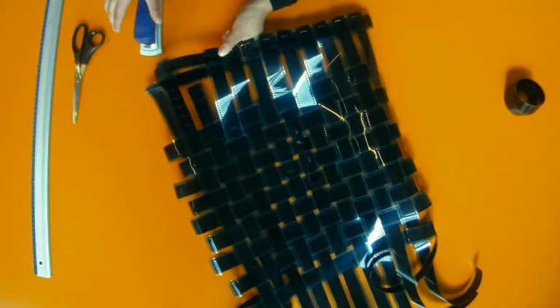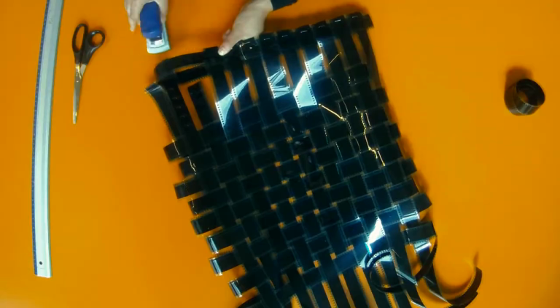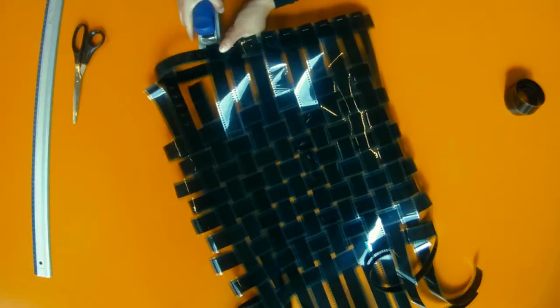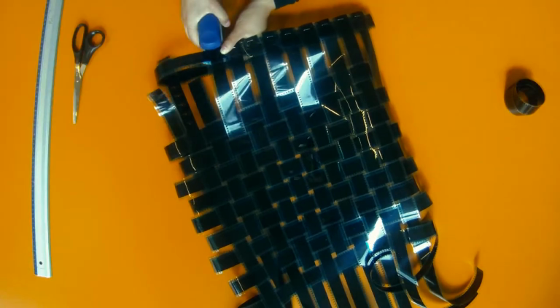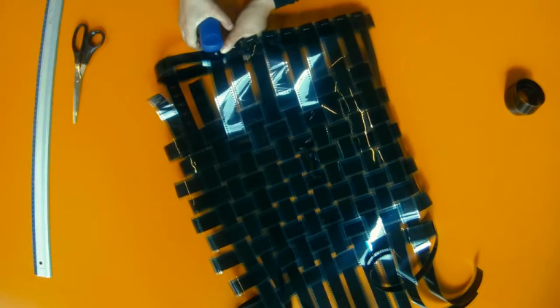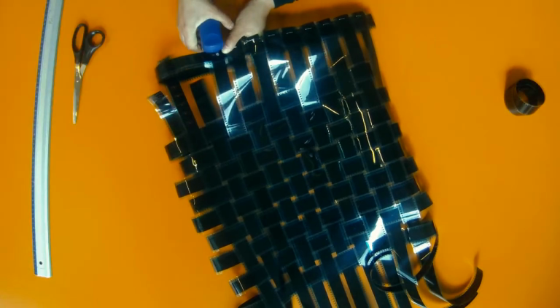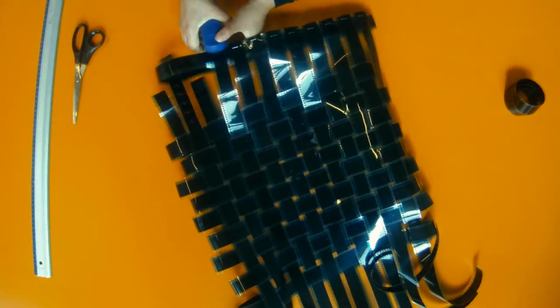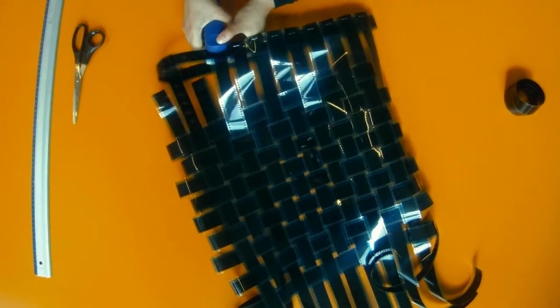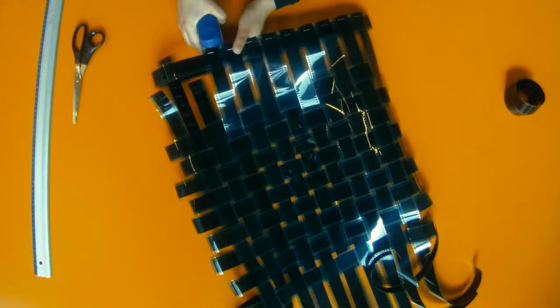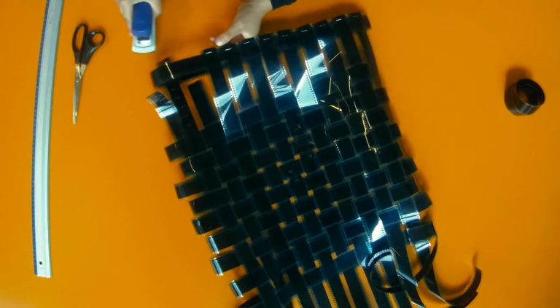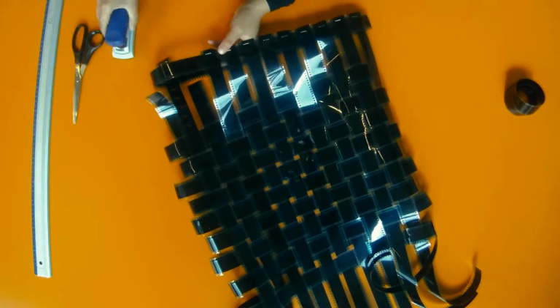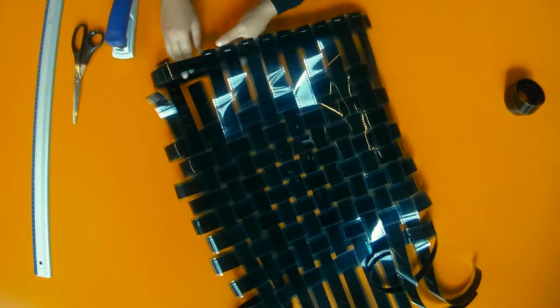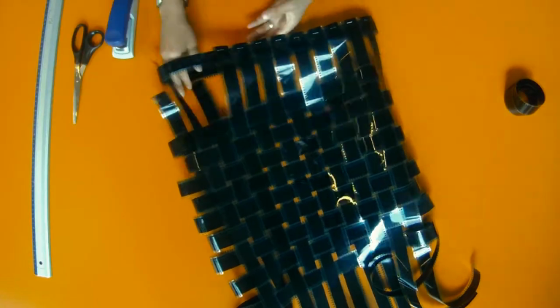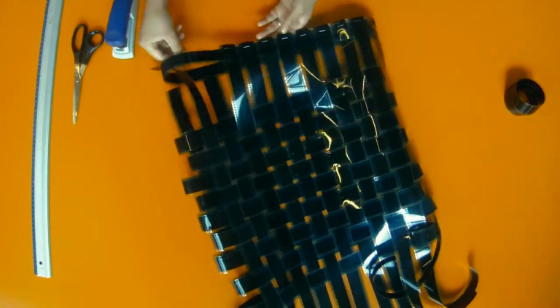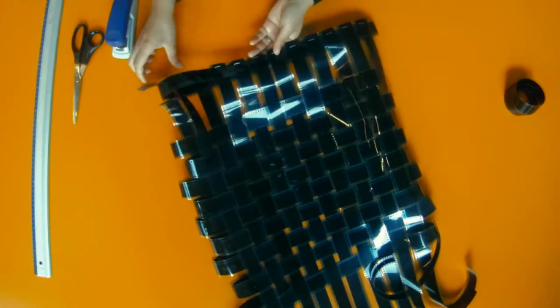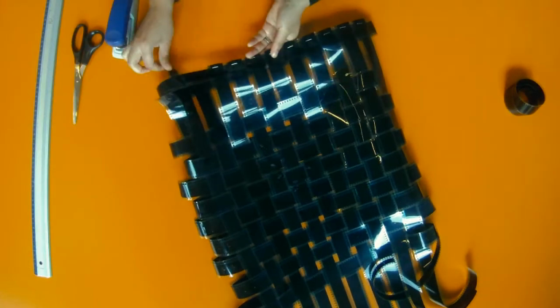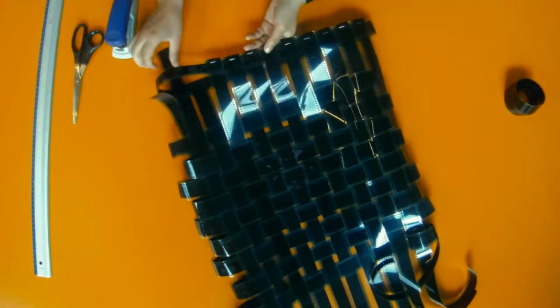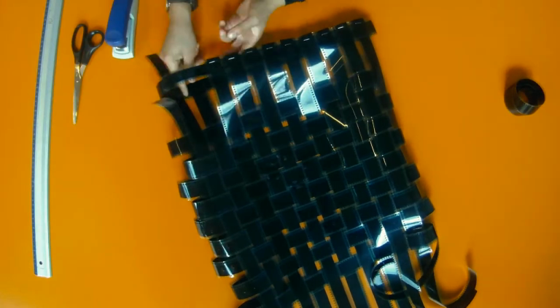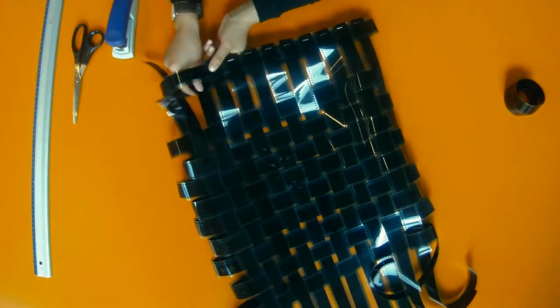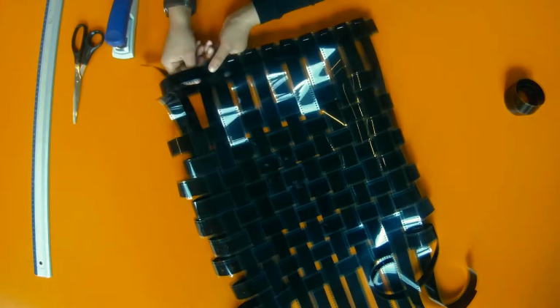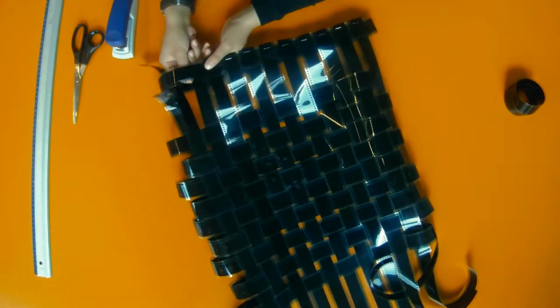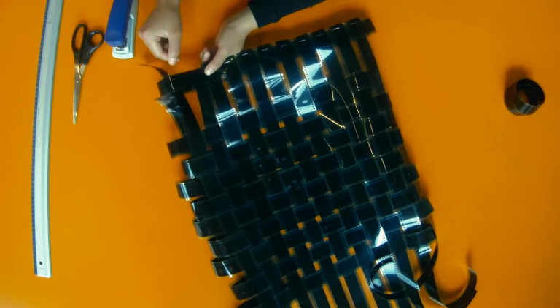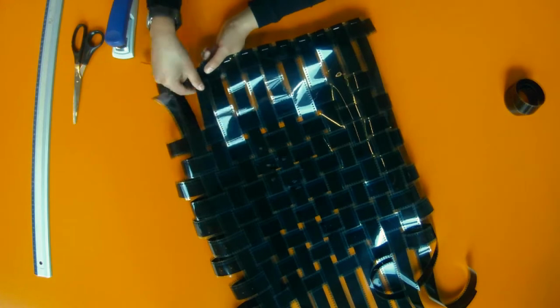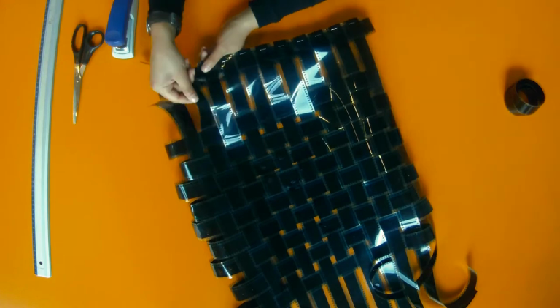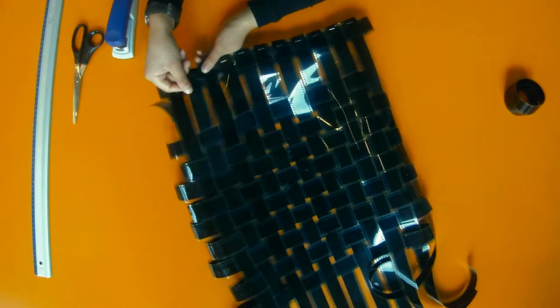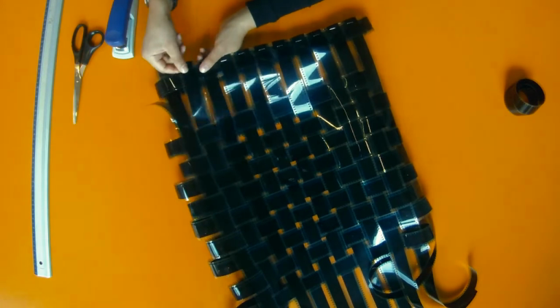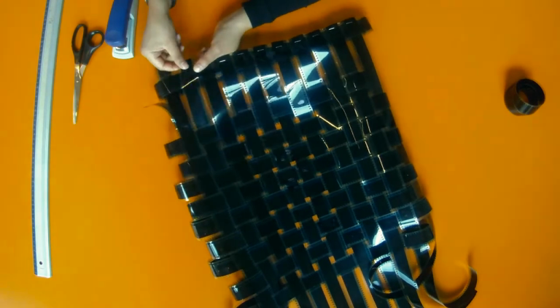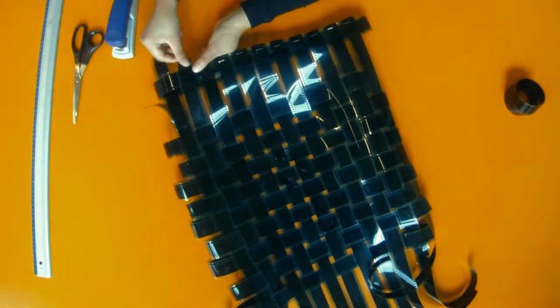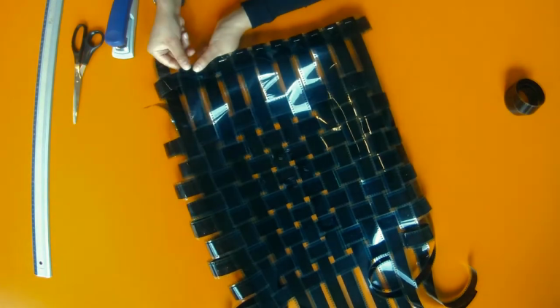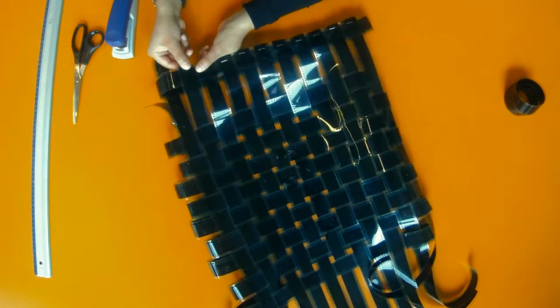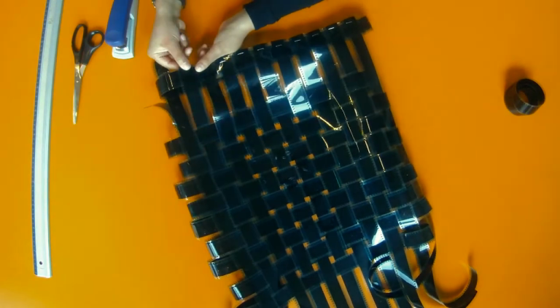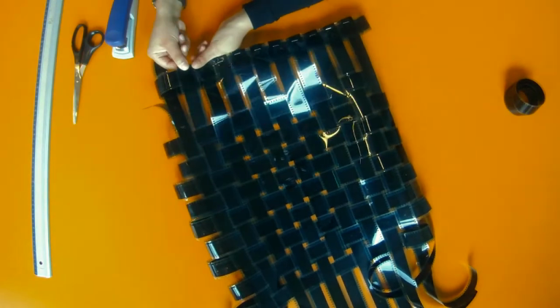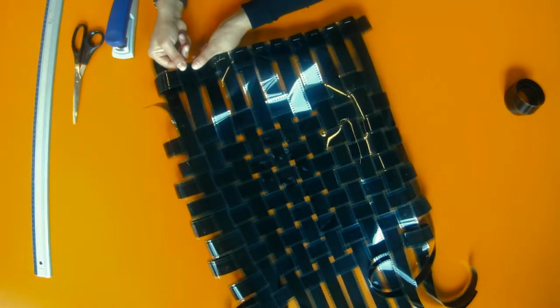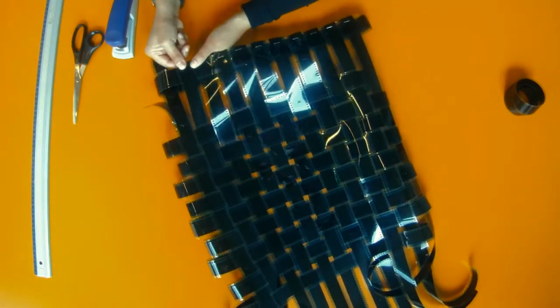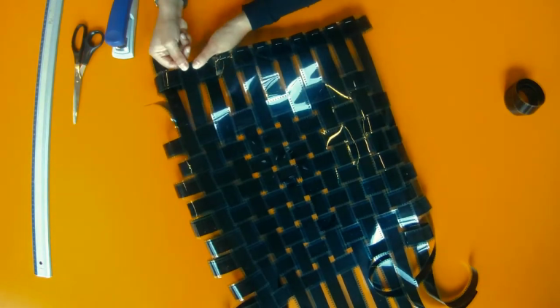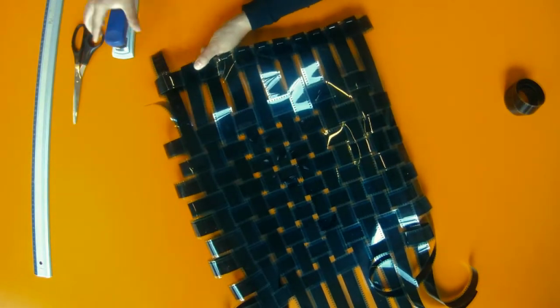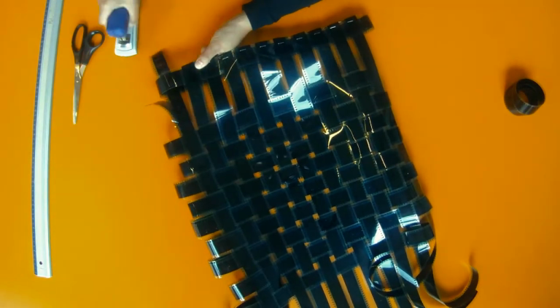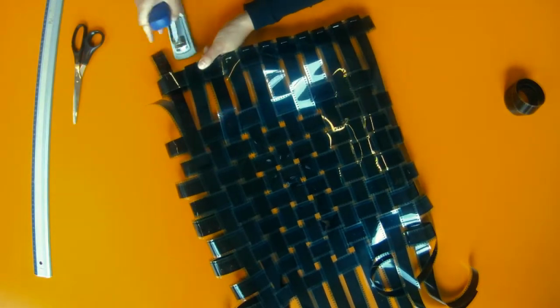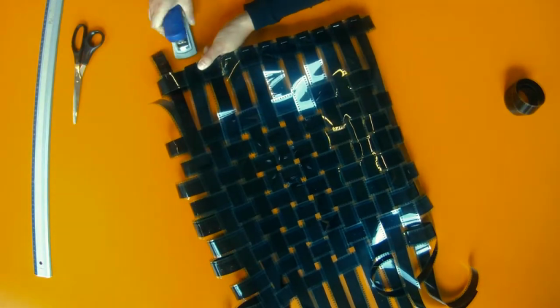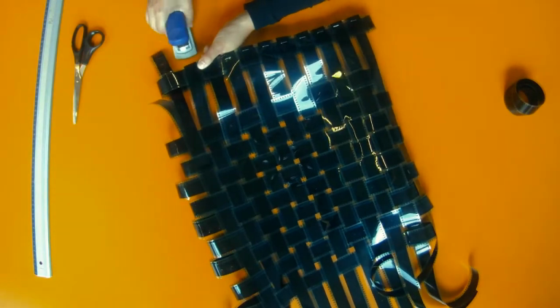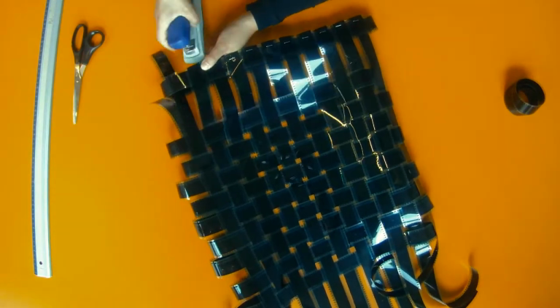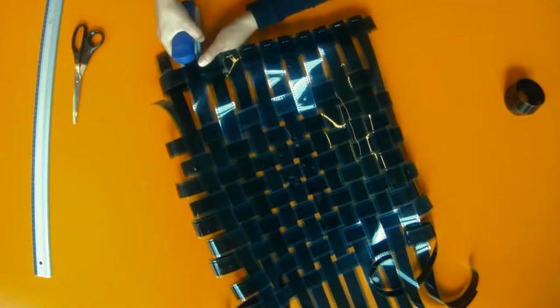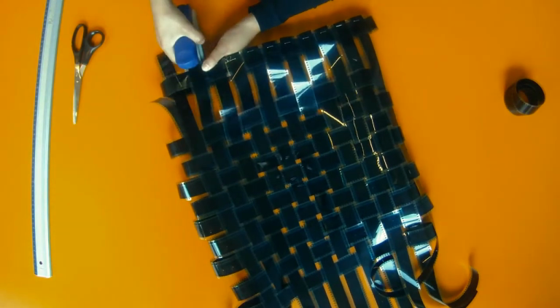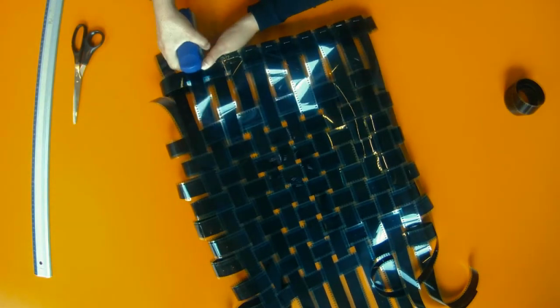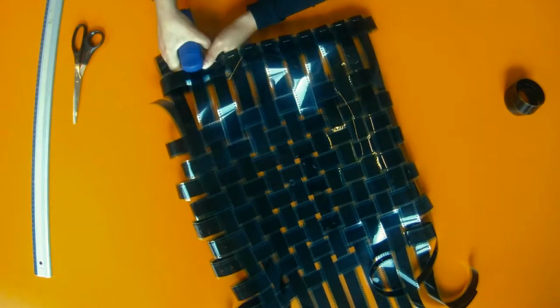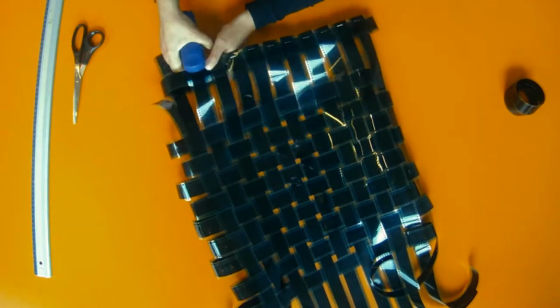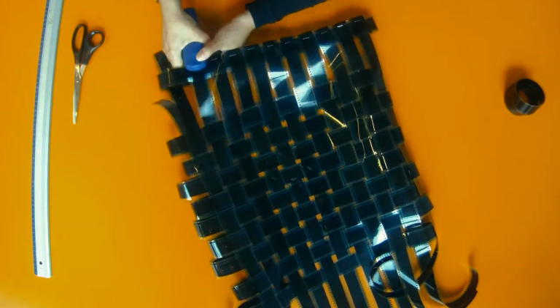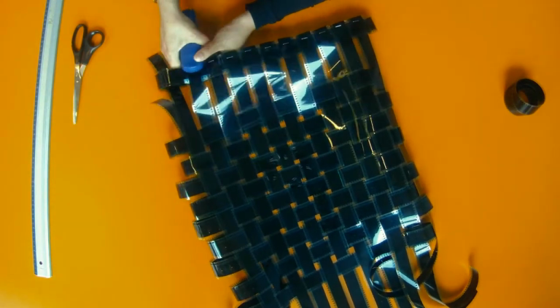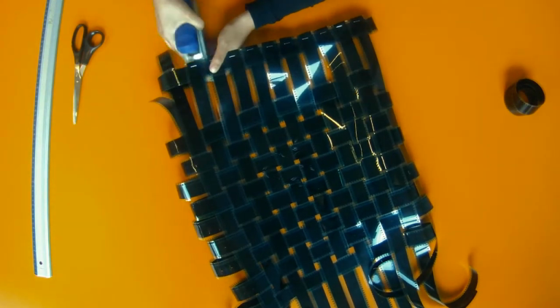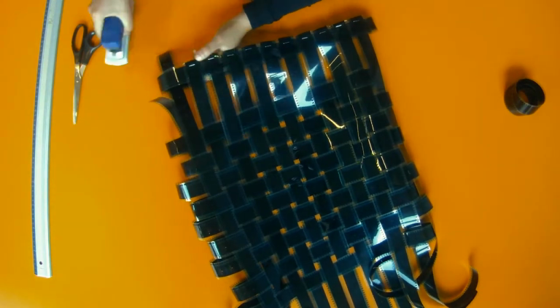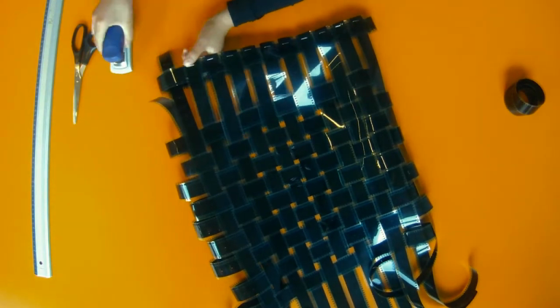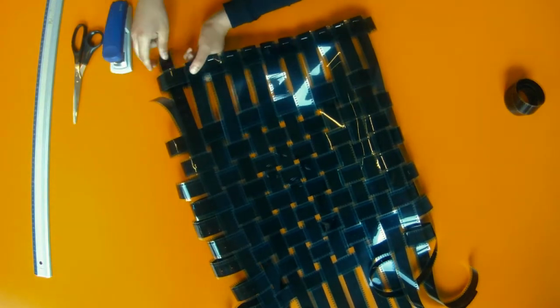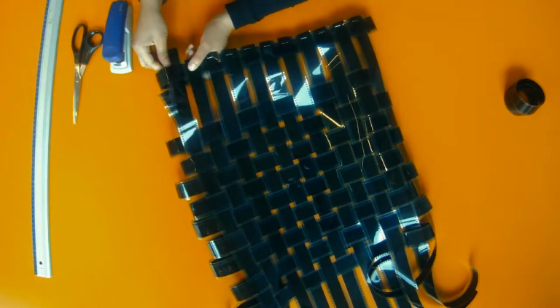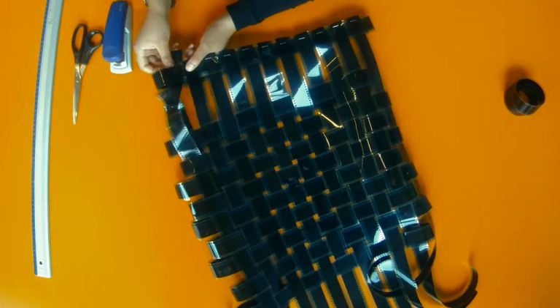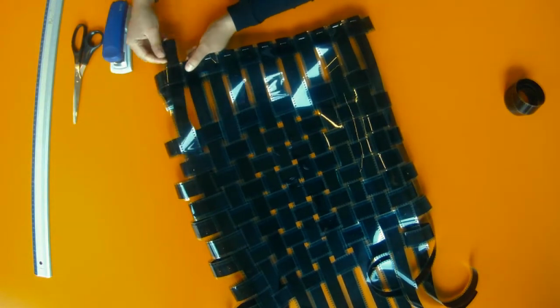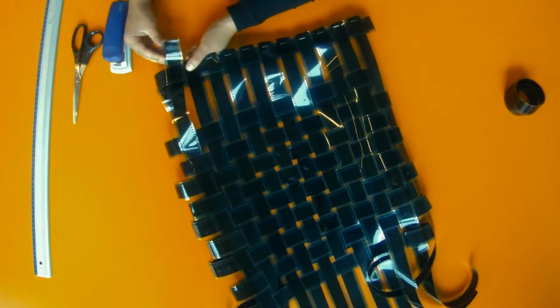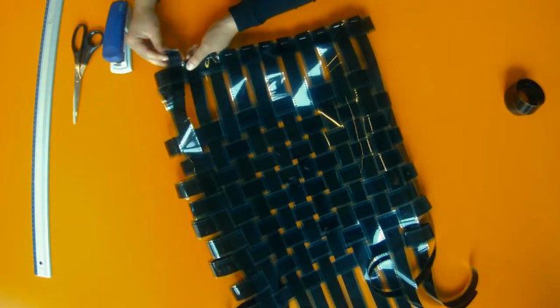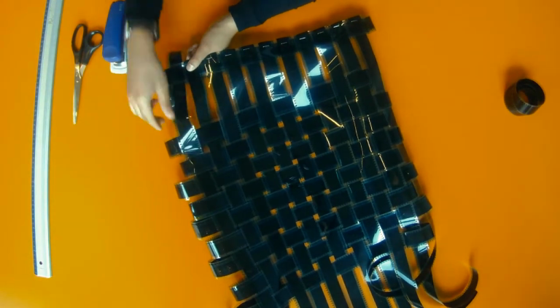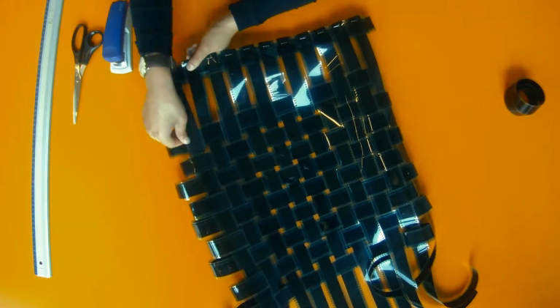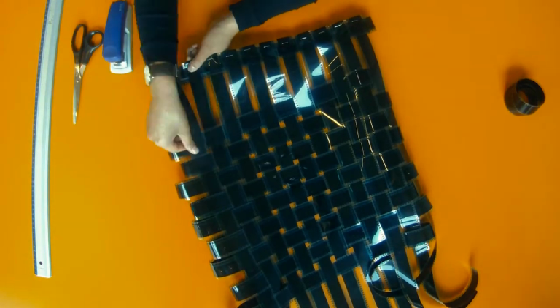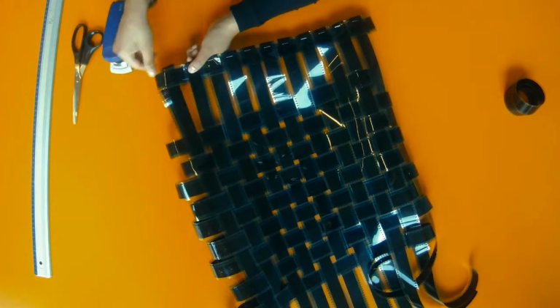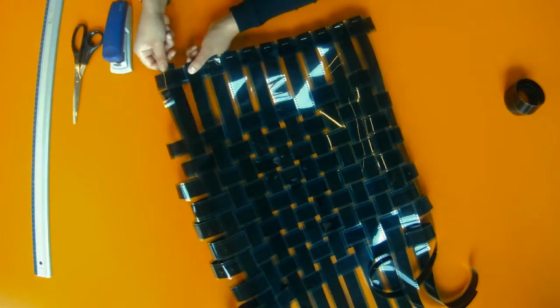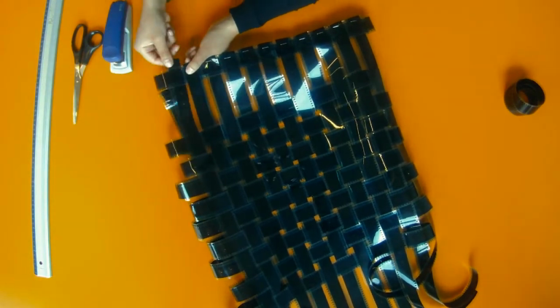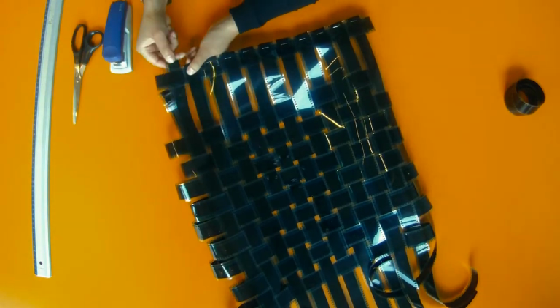Finally, you staple the ends of the film reel stripes together with the last loop. It forms the opening of the bag and fixes the film reels.